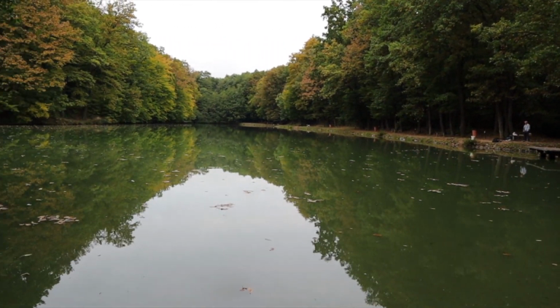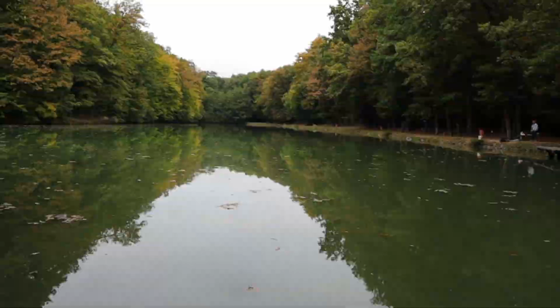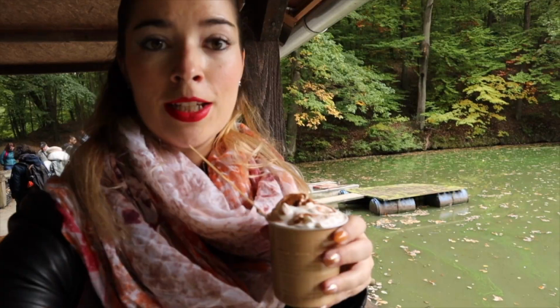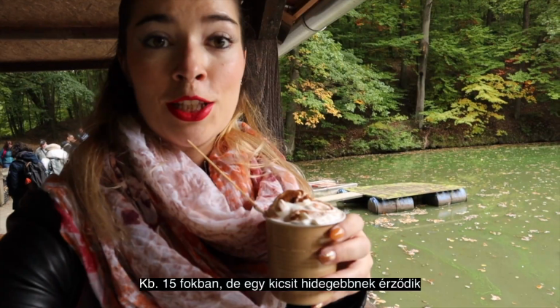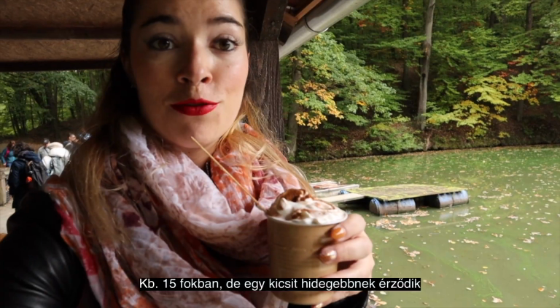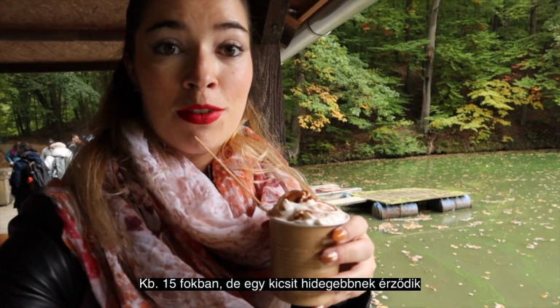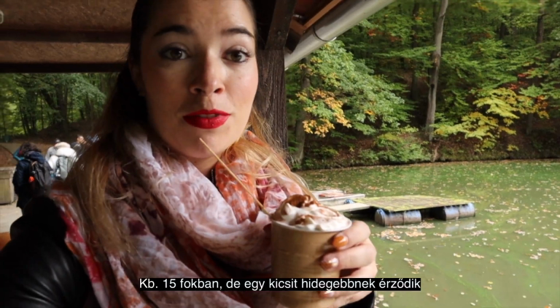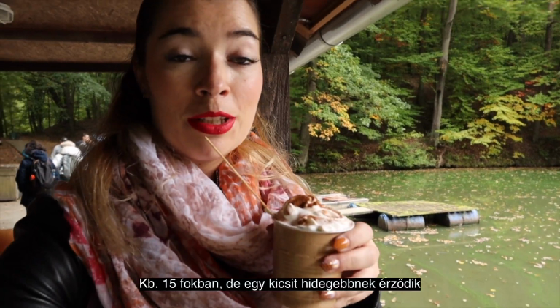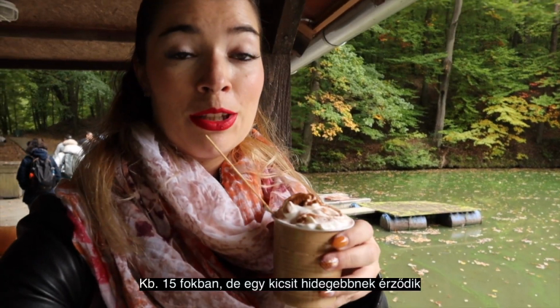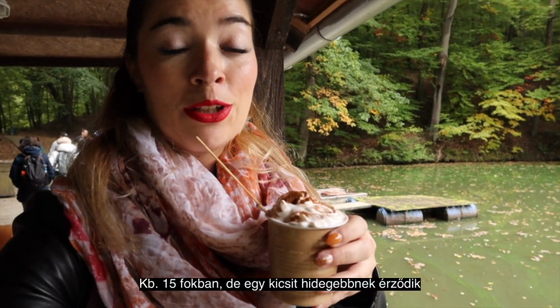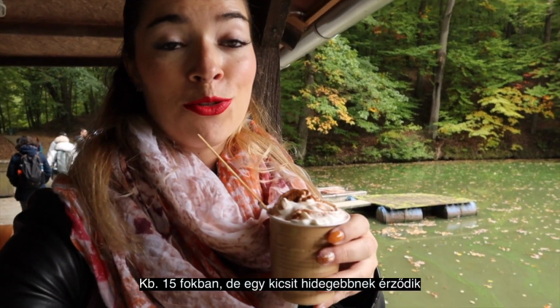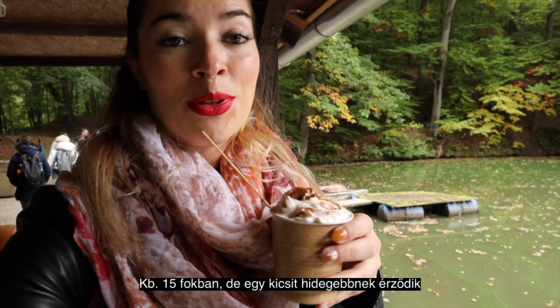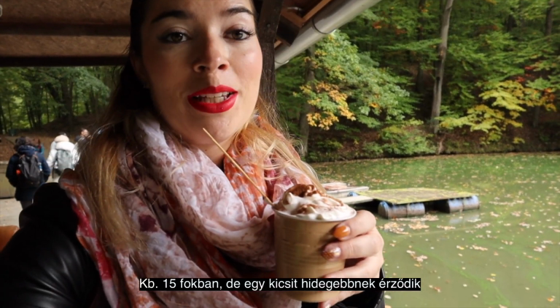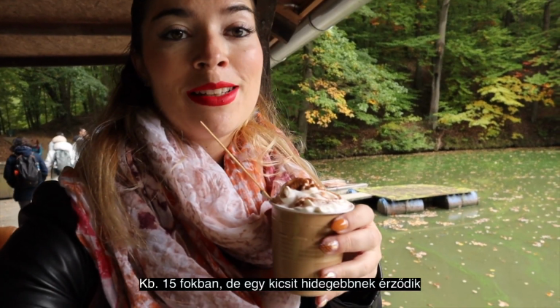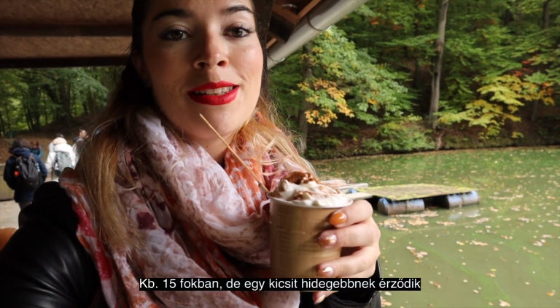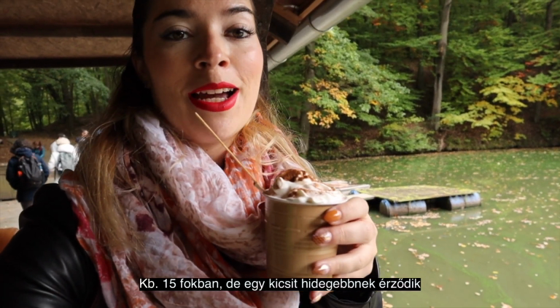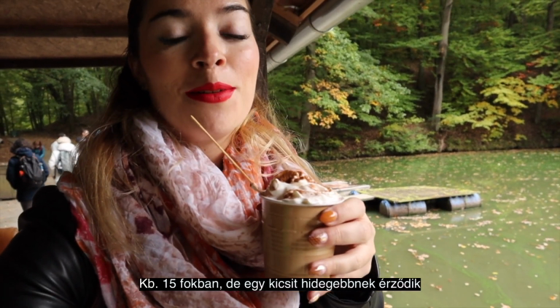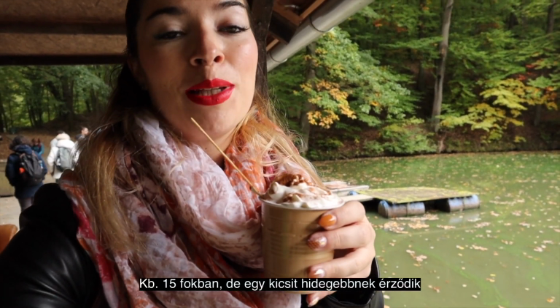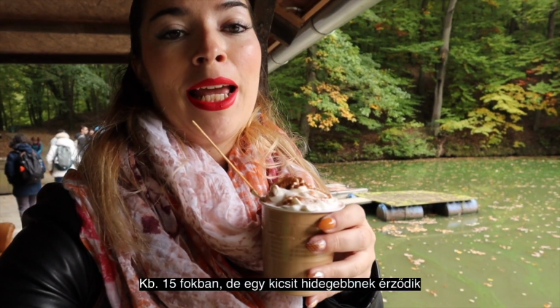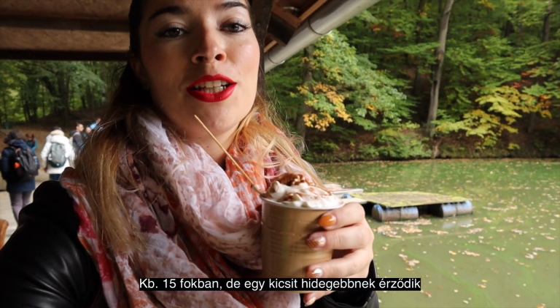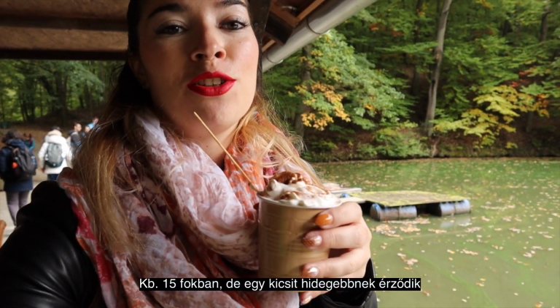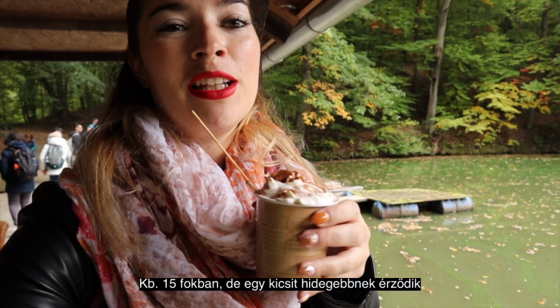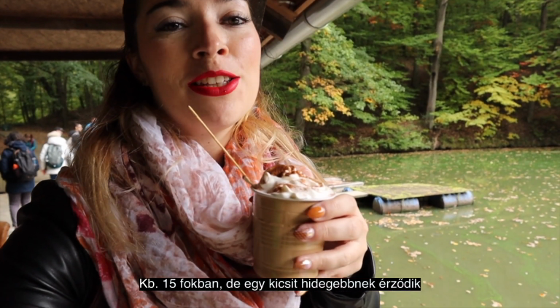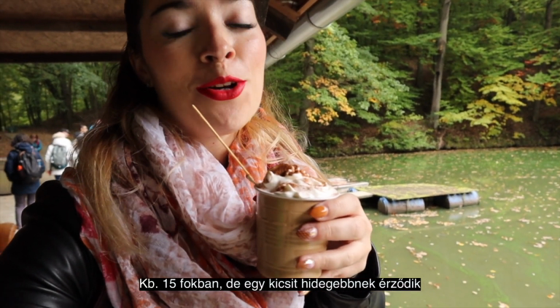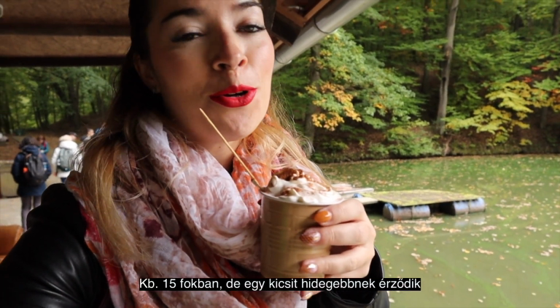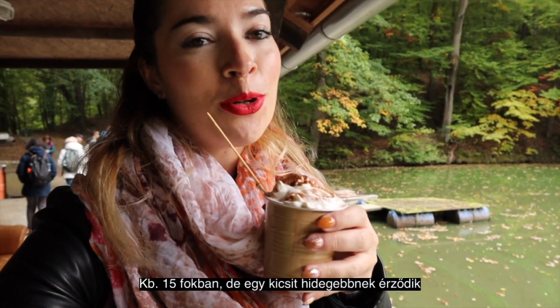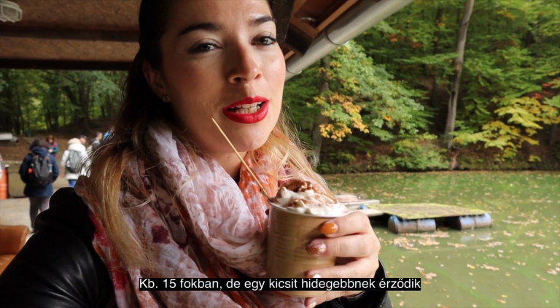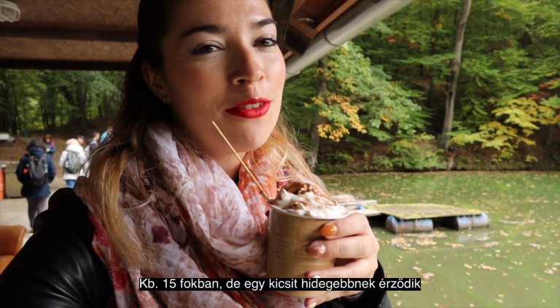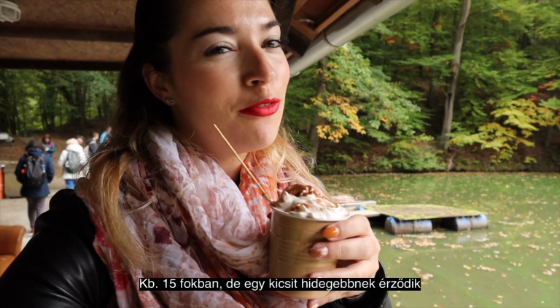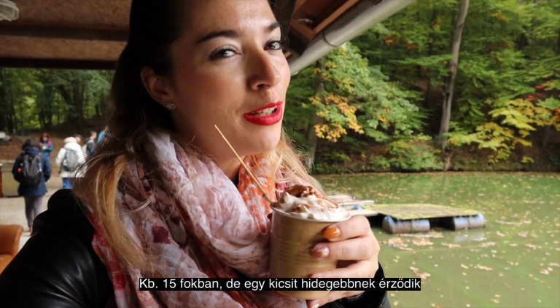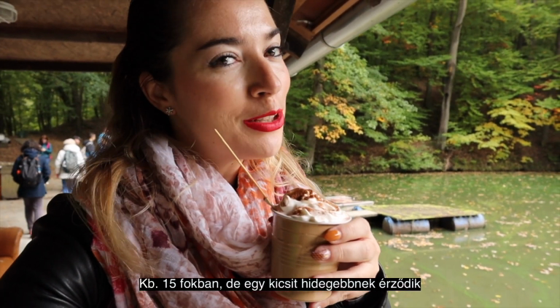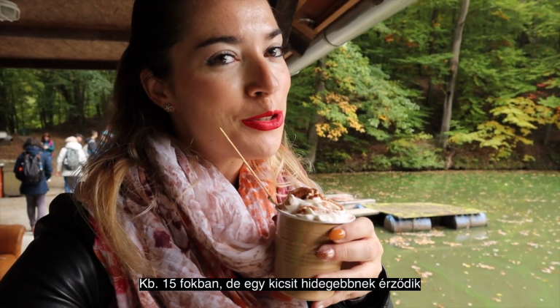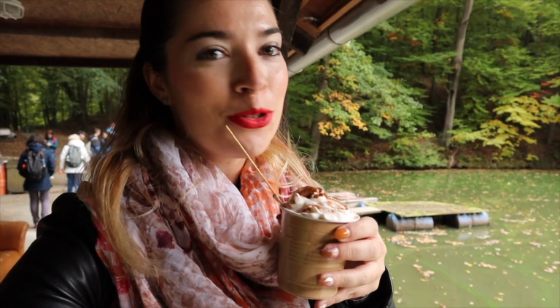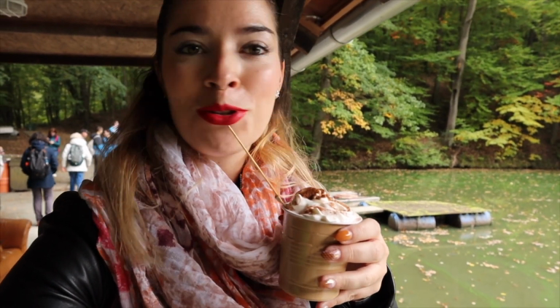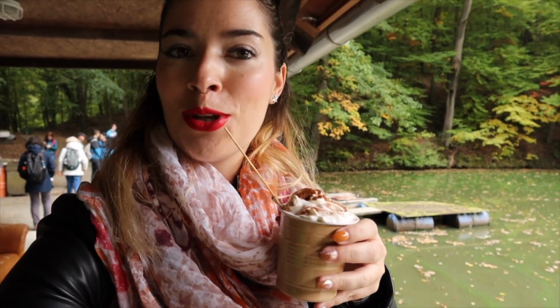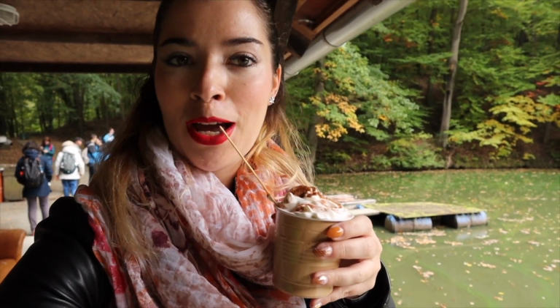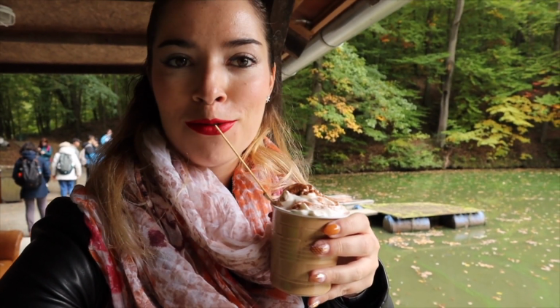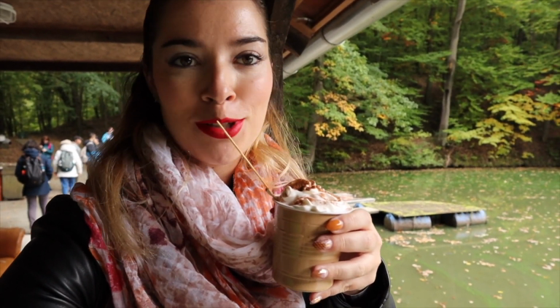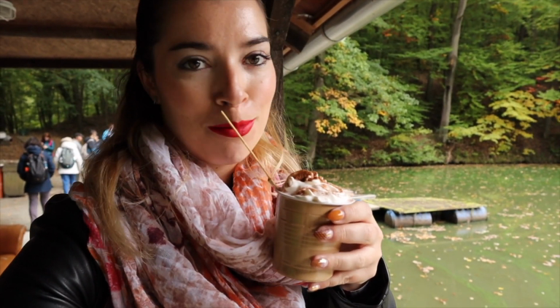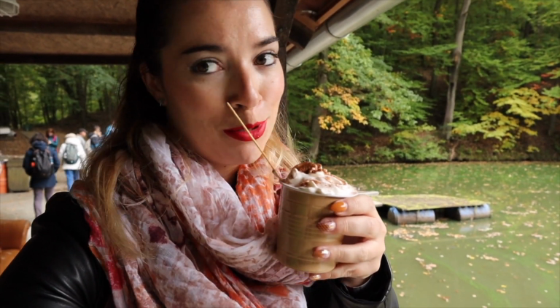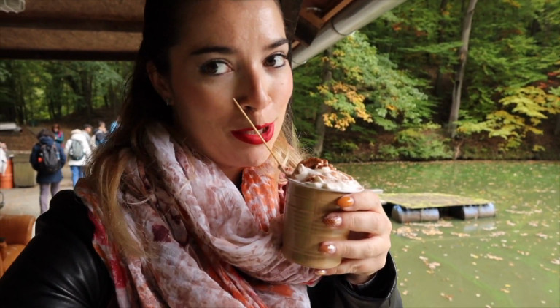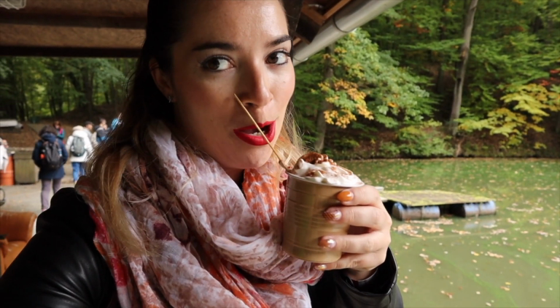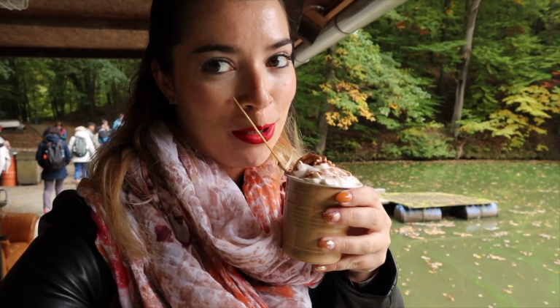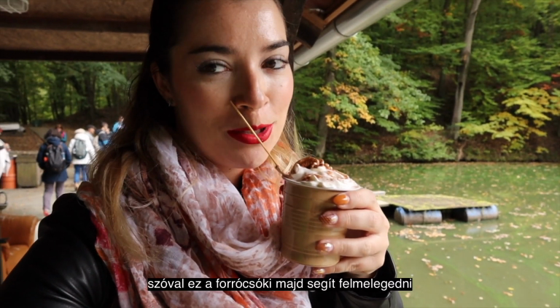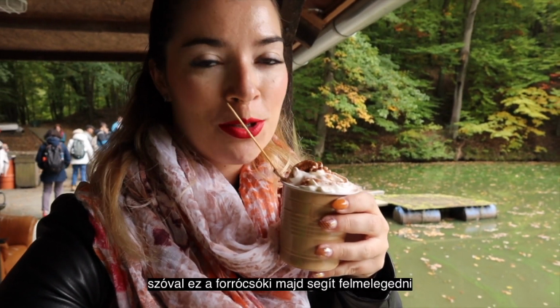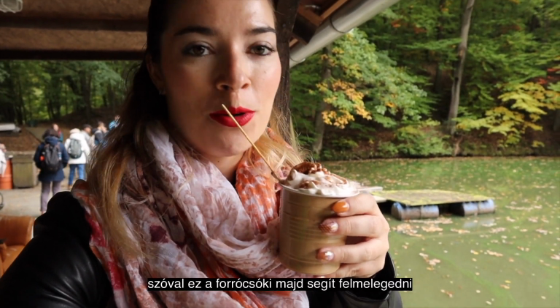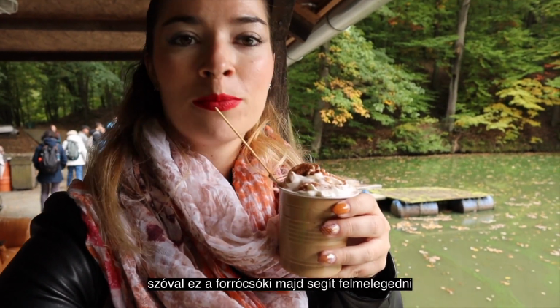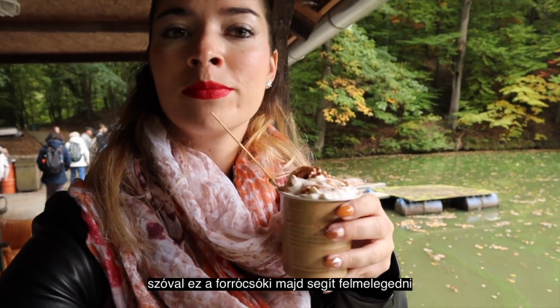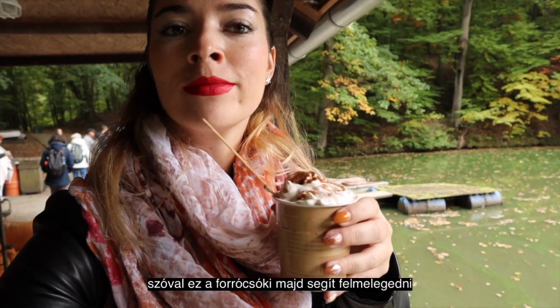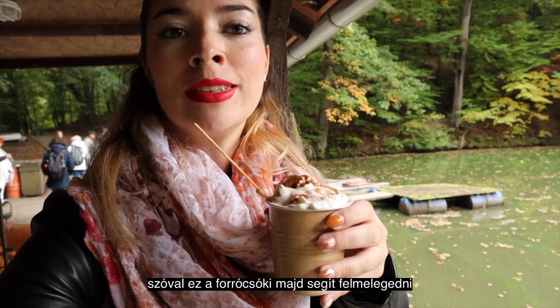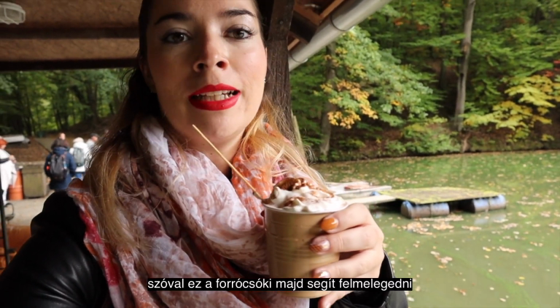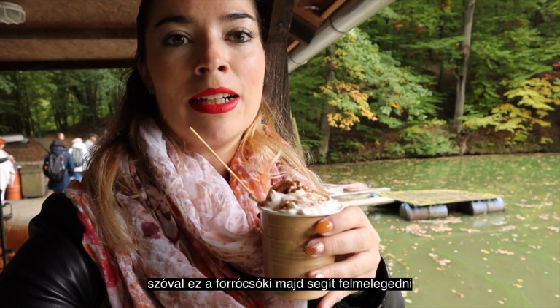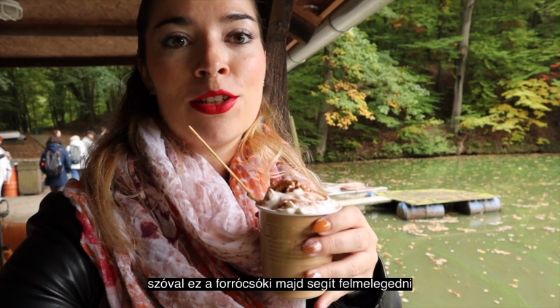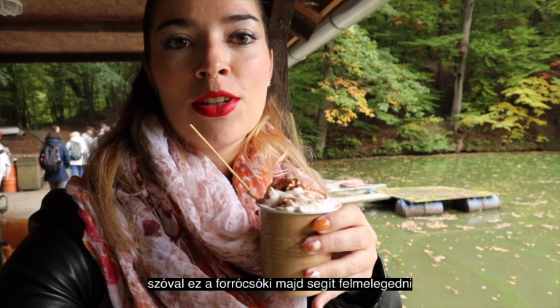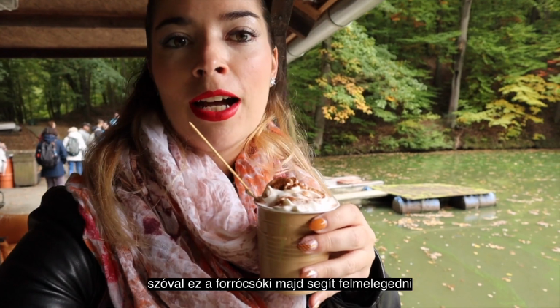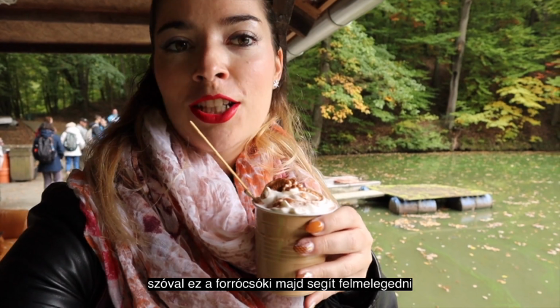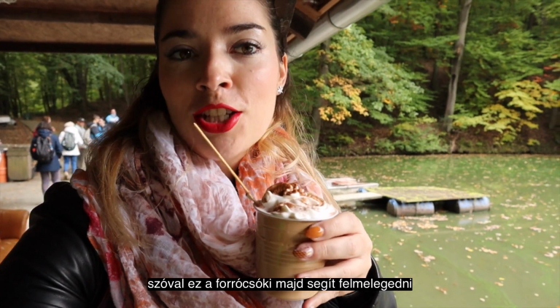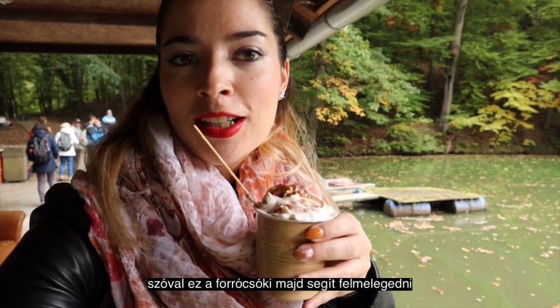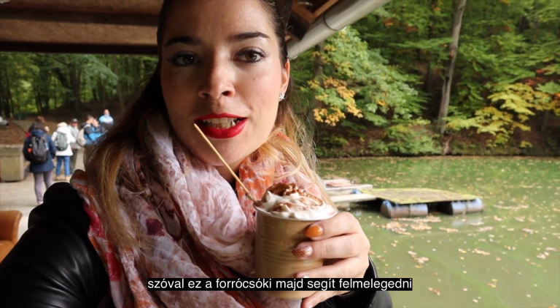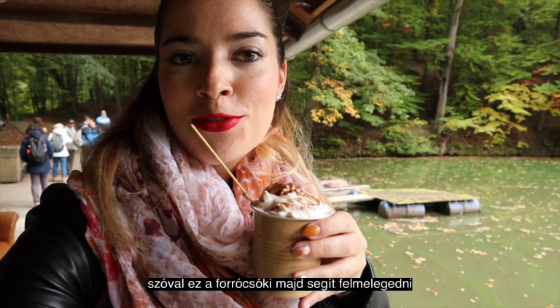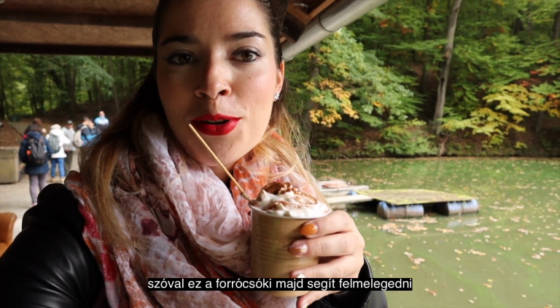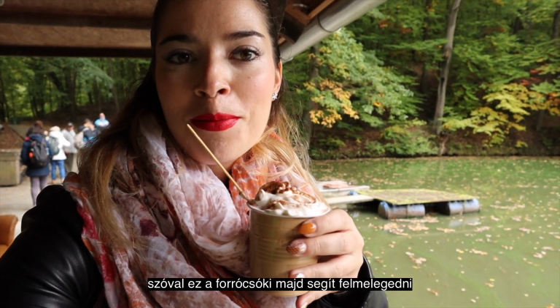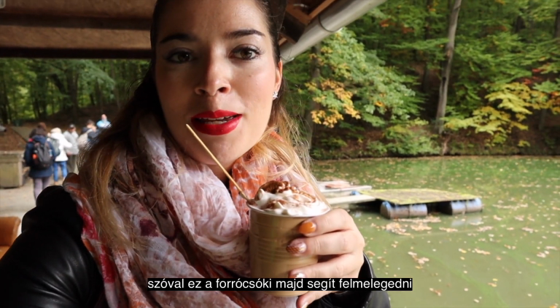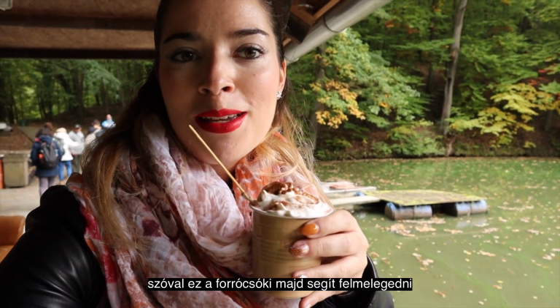It's 15 degrees outside but it actually feels a bit colder, so here is some hot chocolate for me!